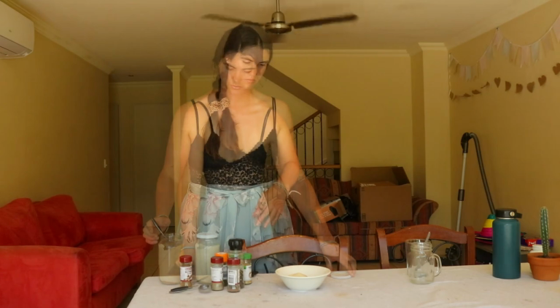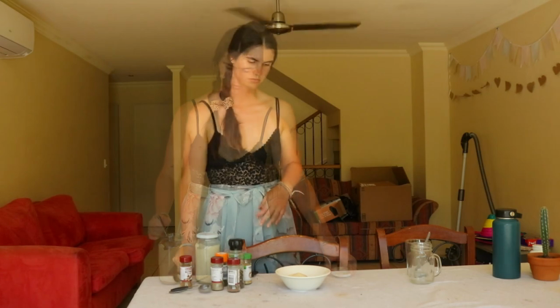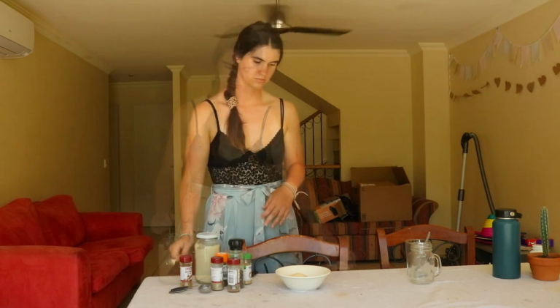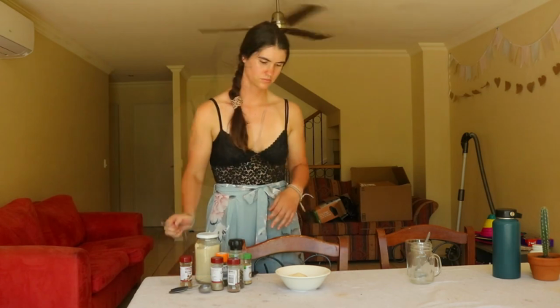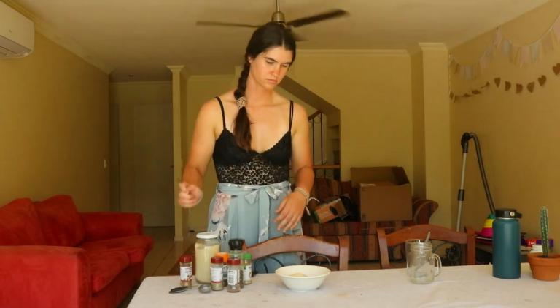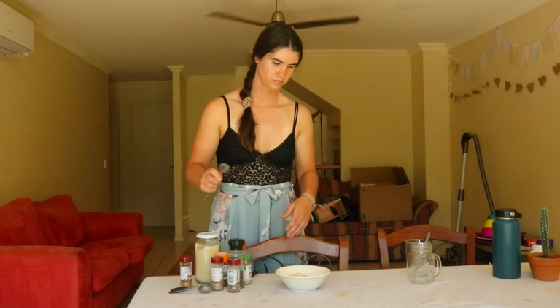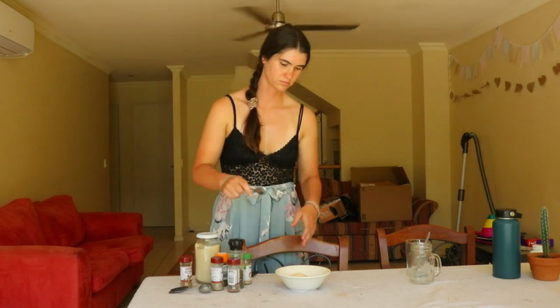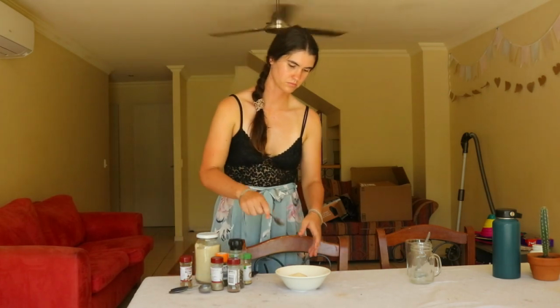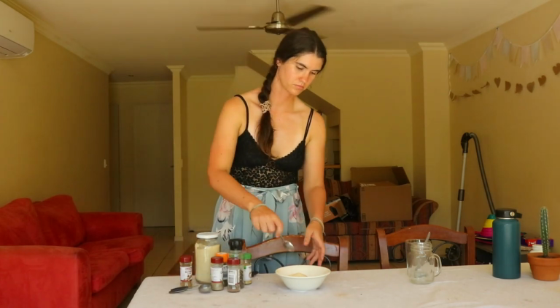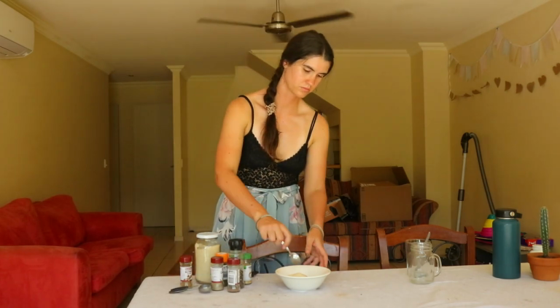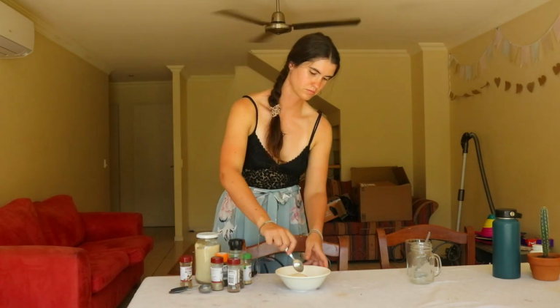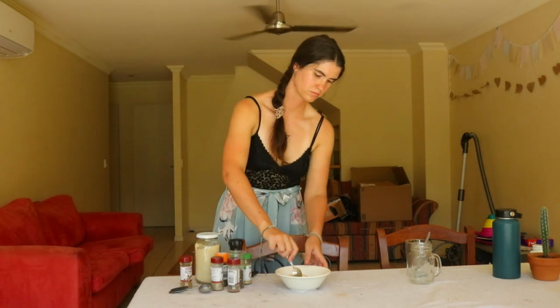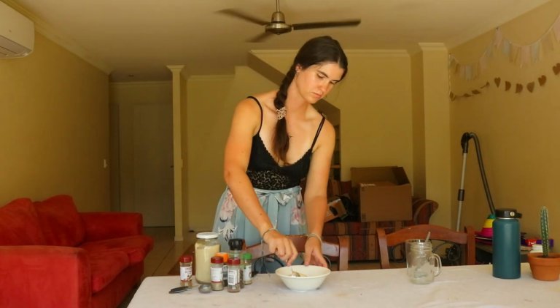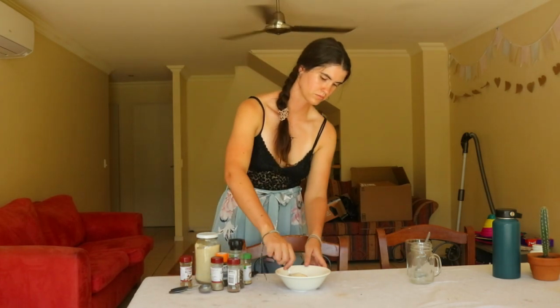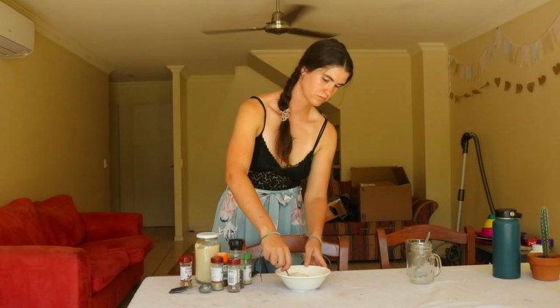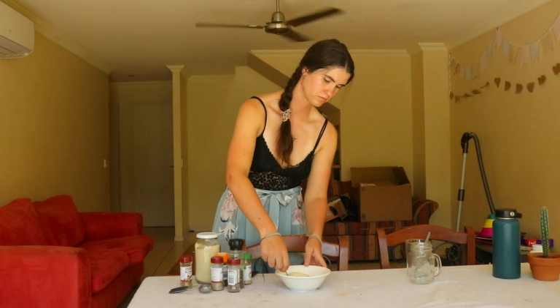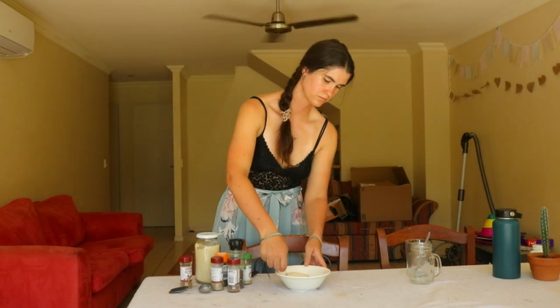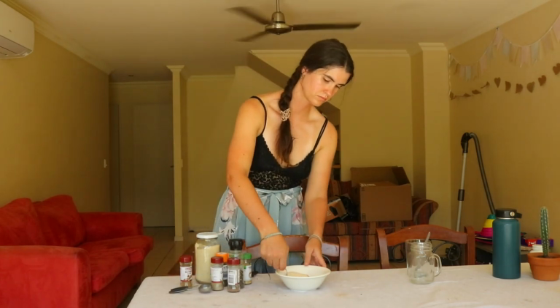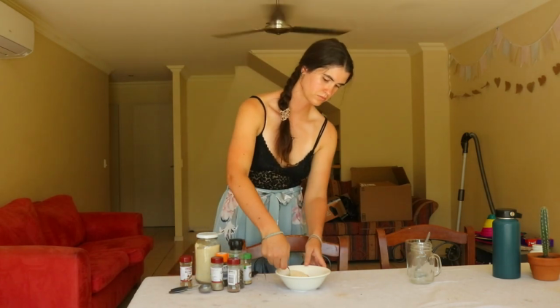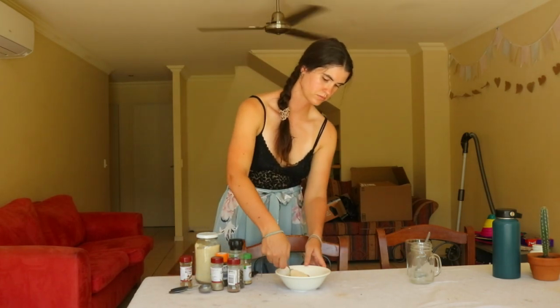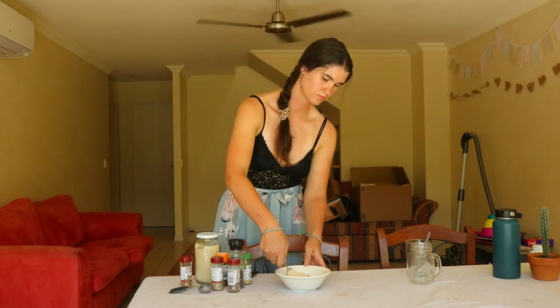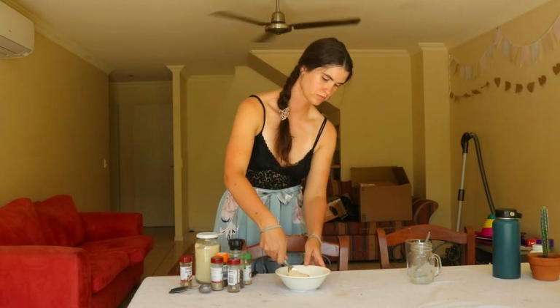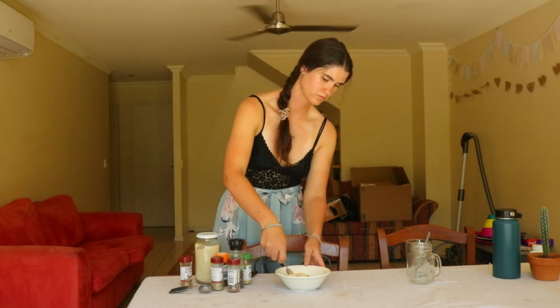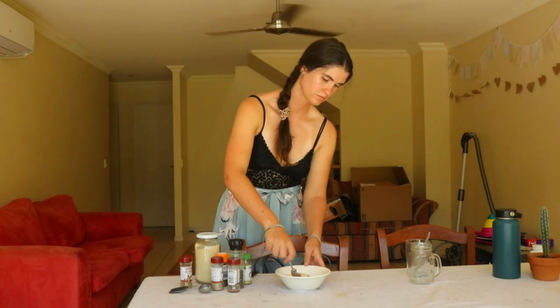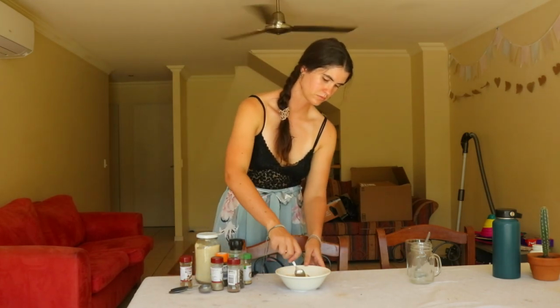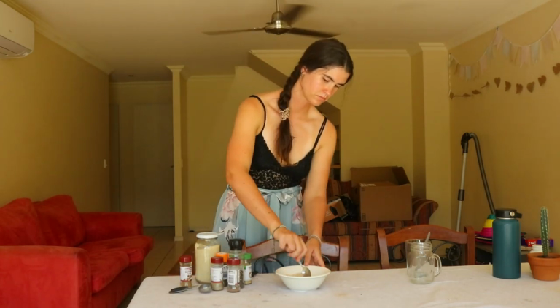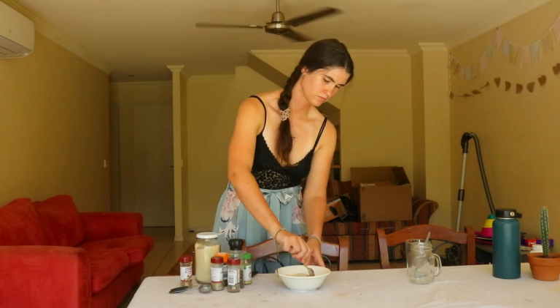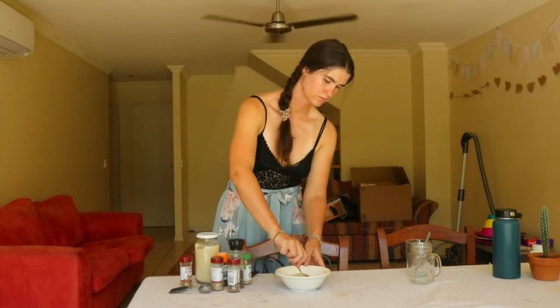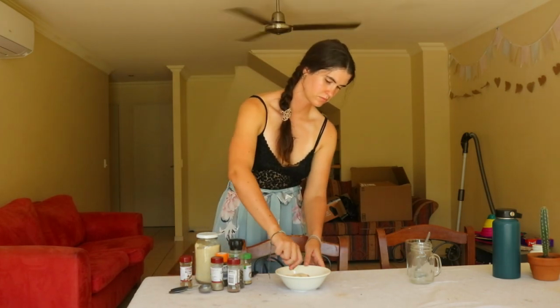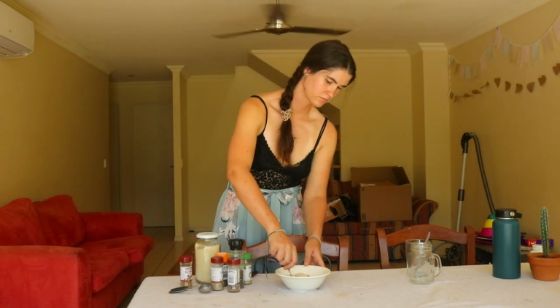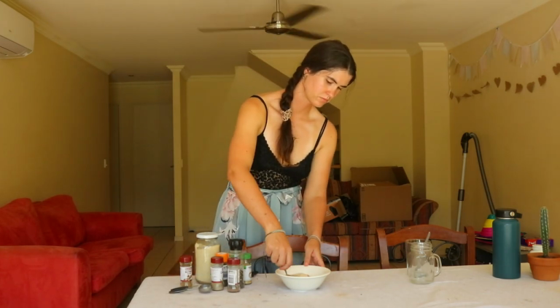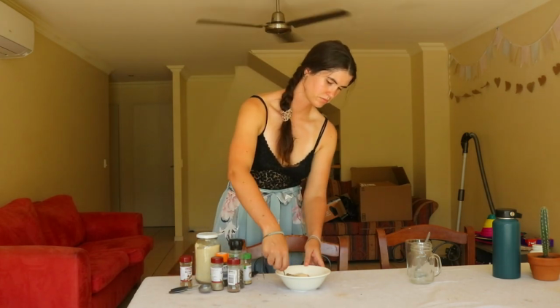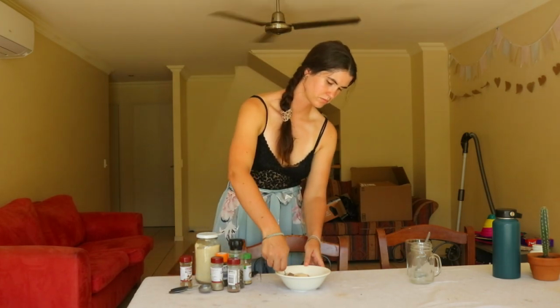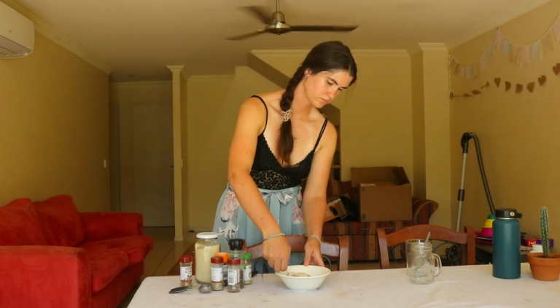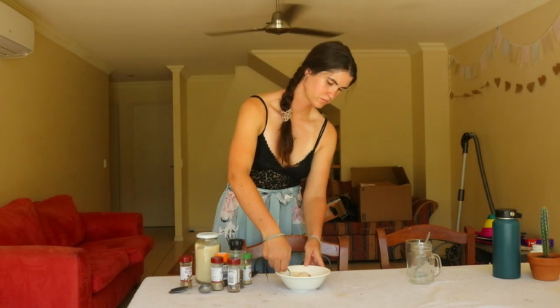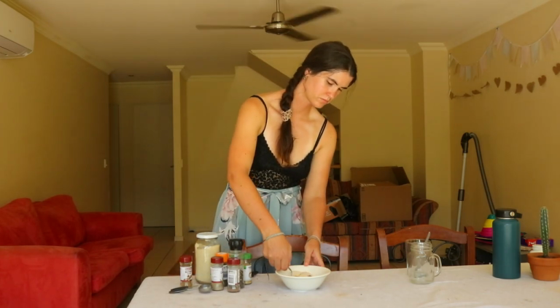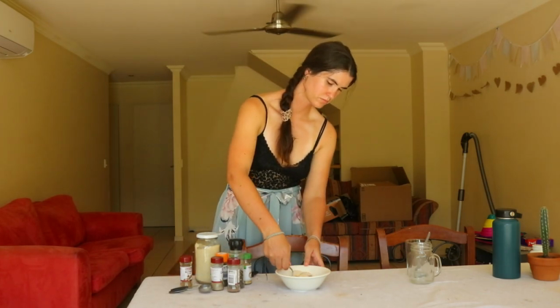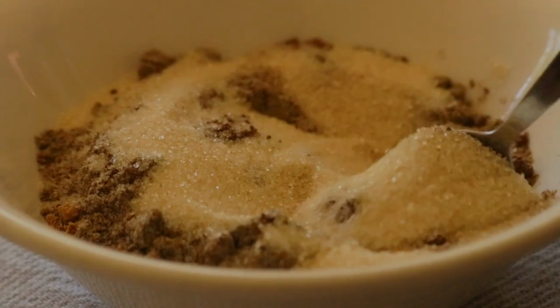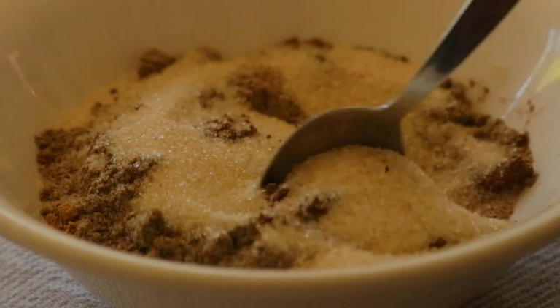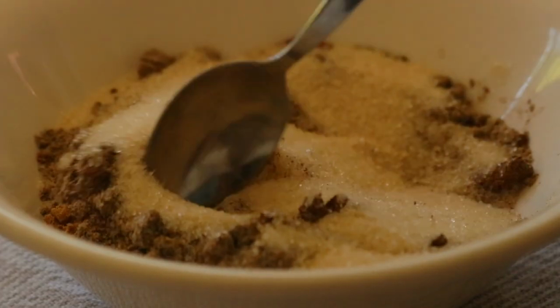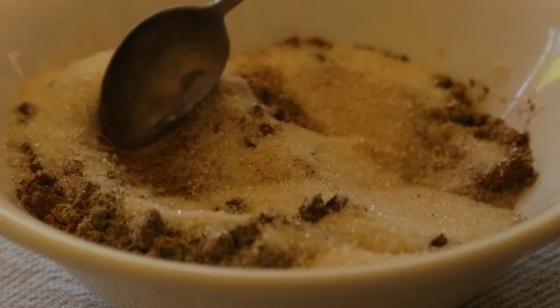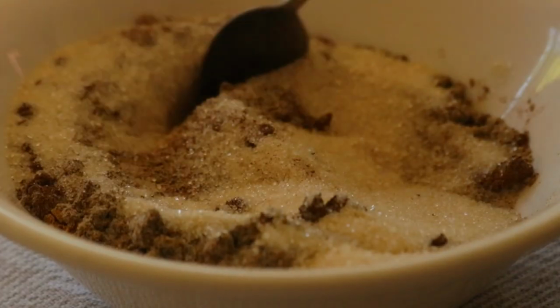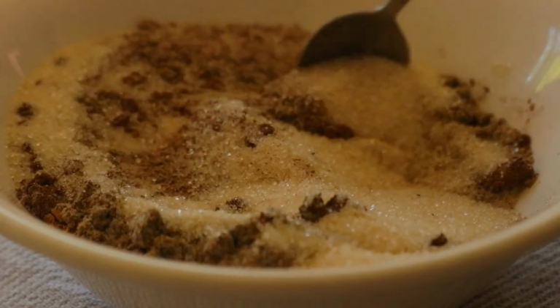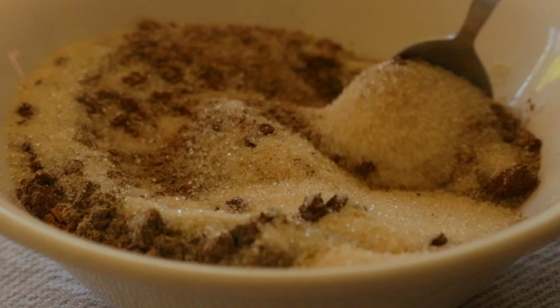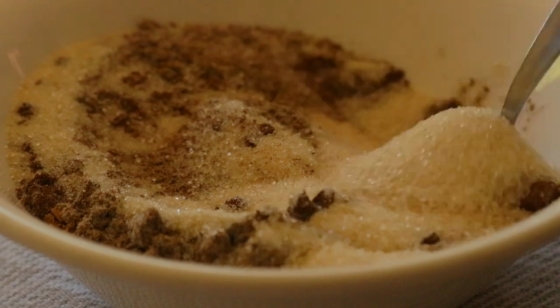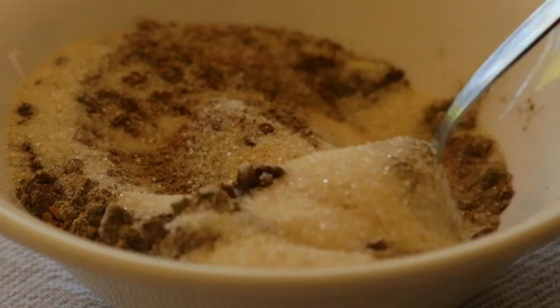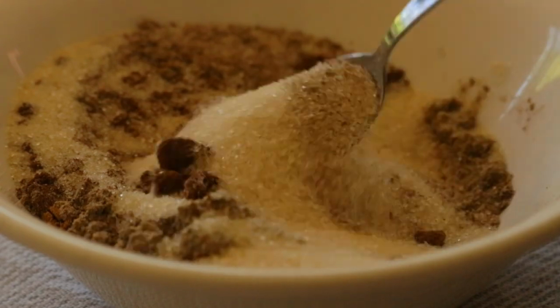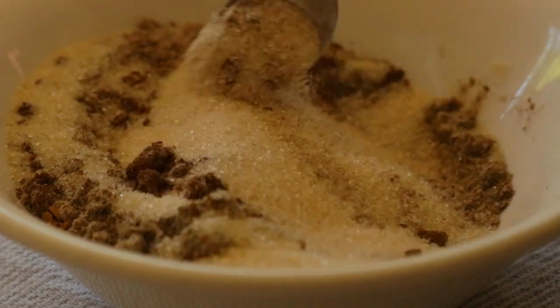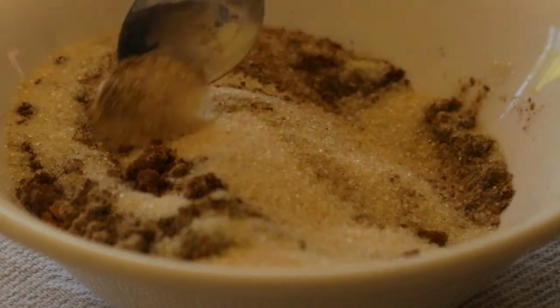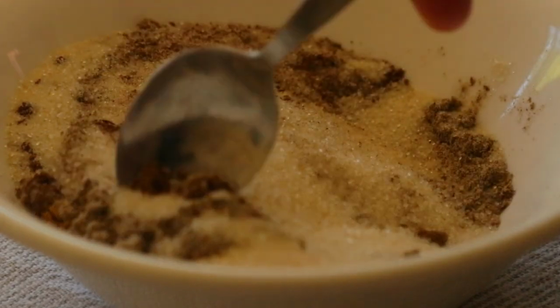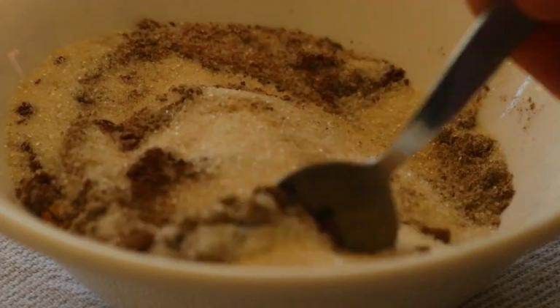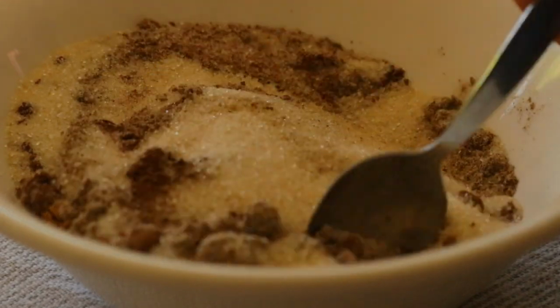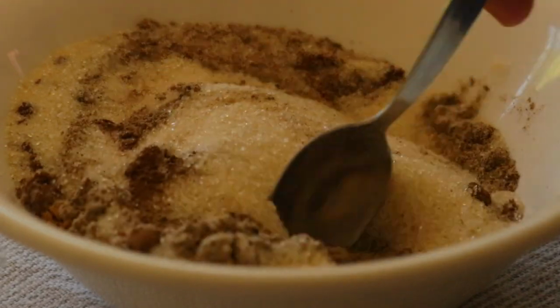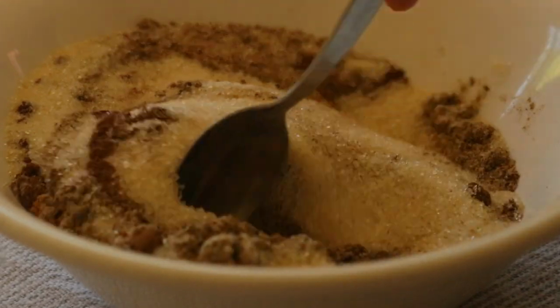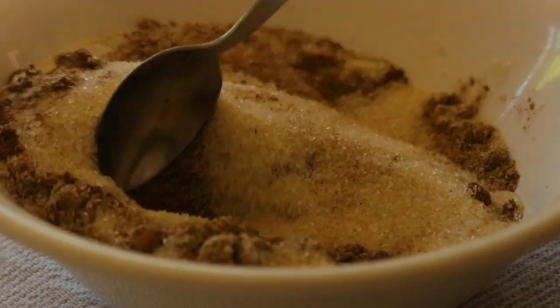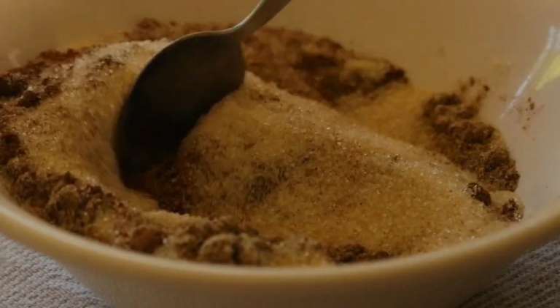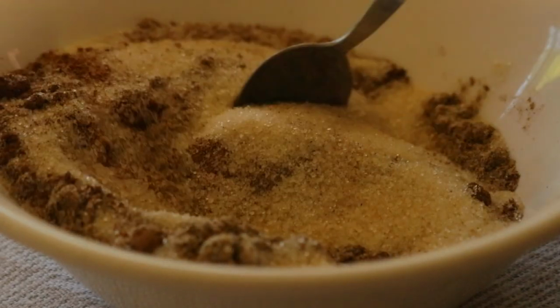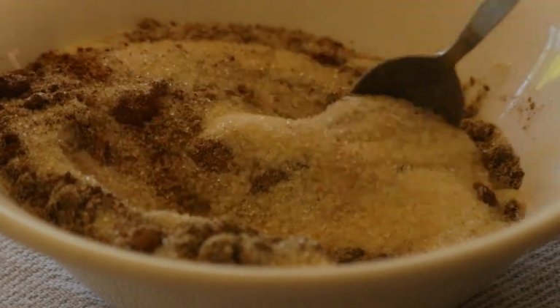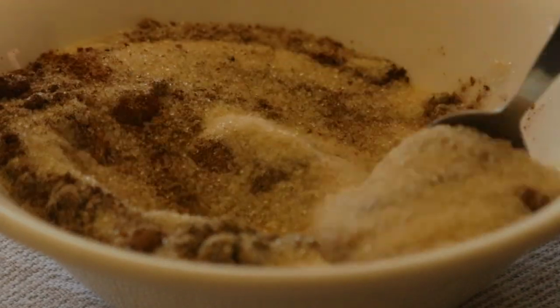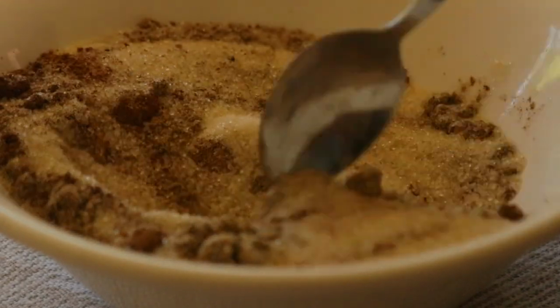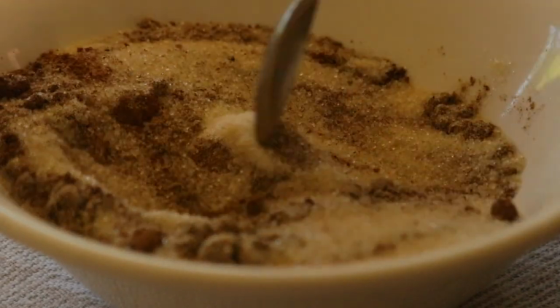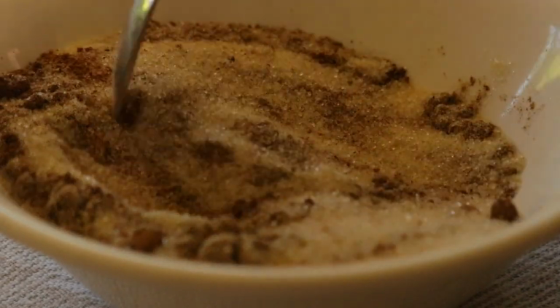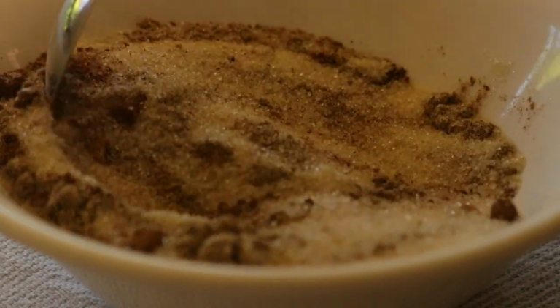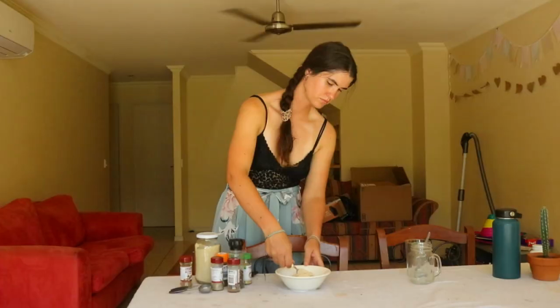If you want to add some tea, which will add caffeine, just cut the amount of milk in half and sub in some strong brewed black tea.